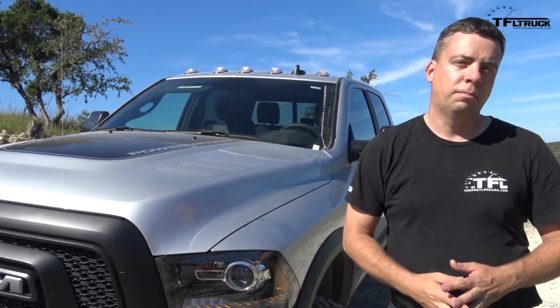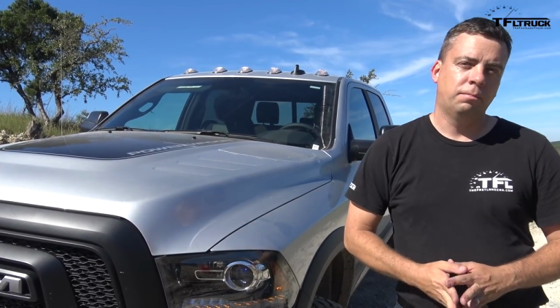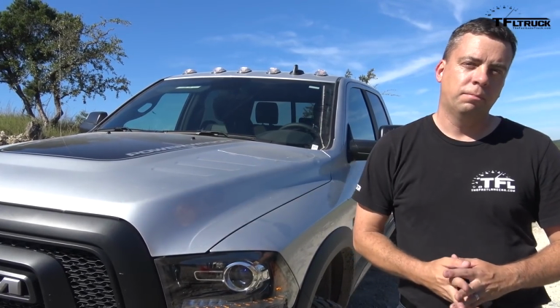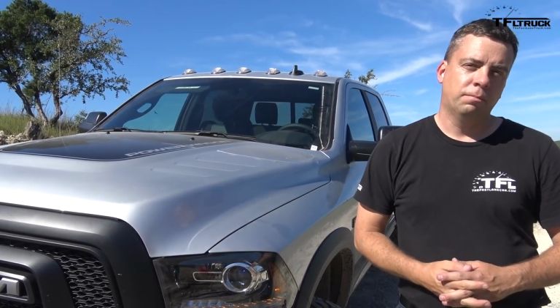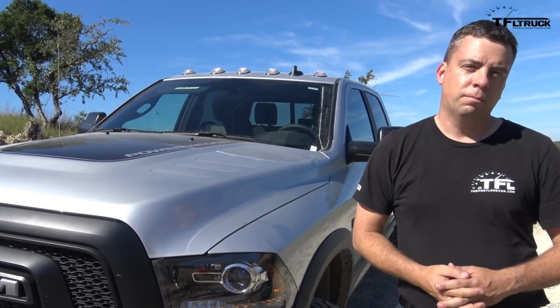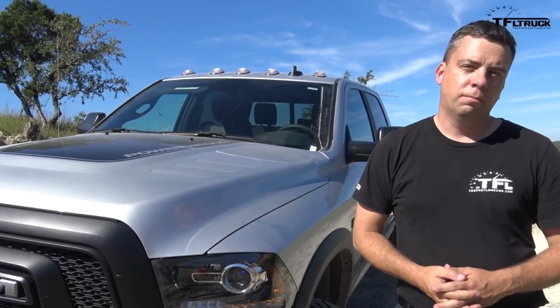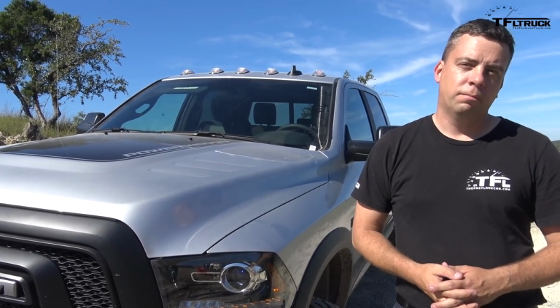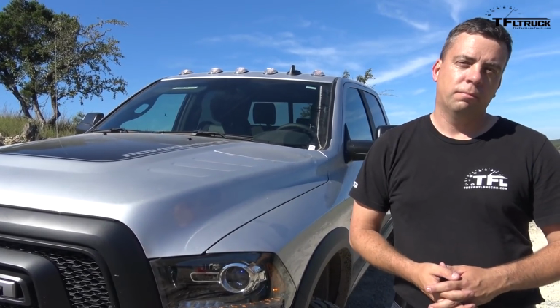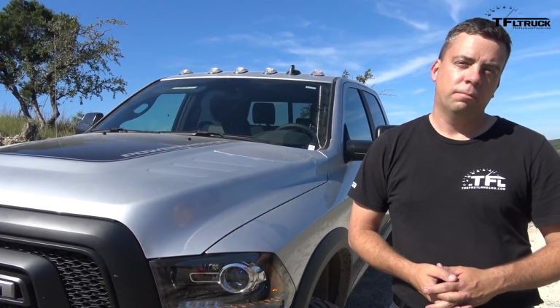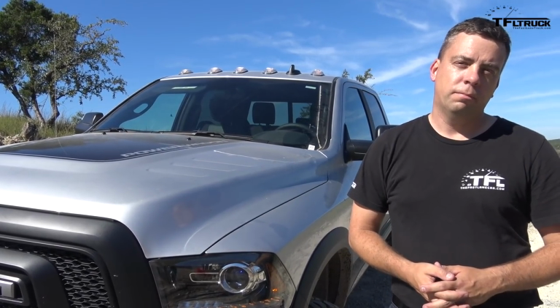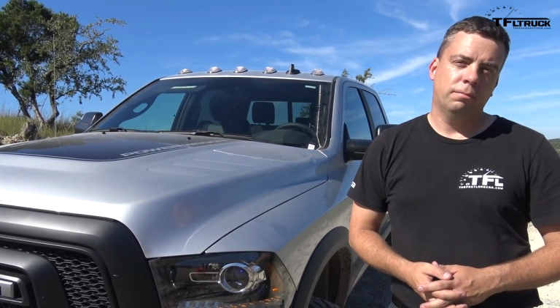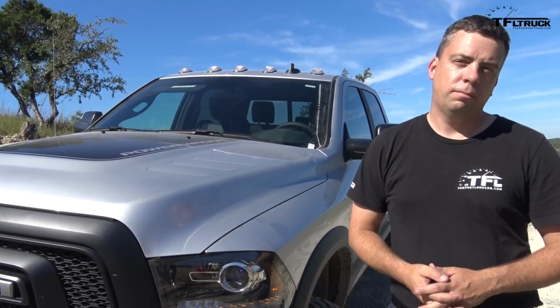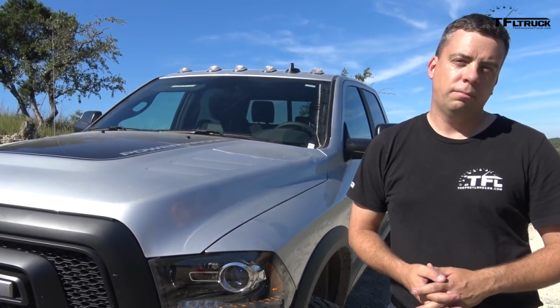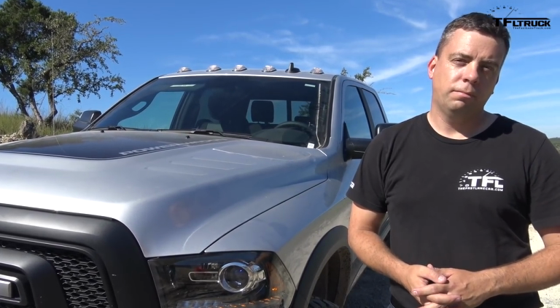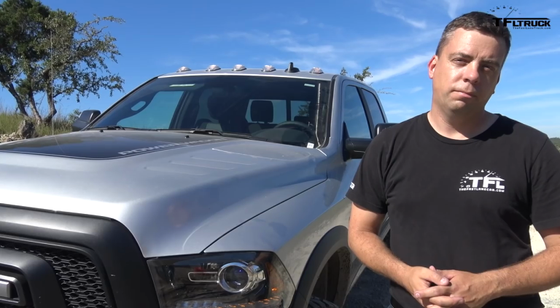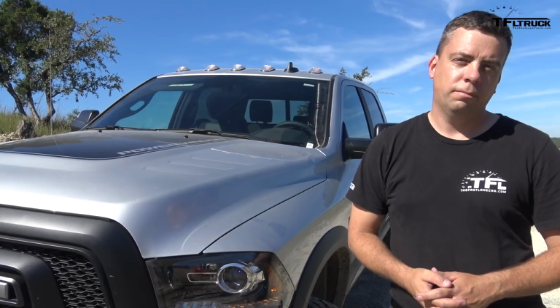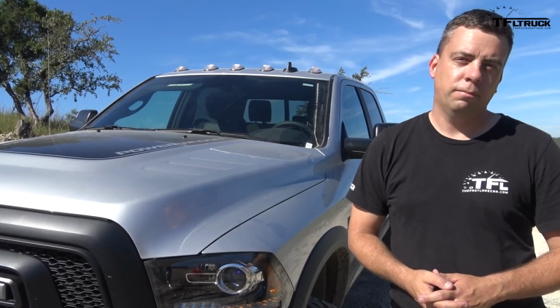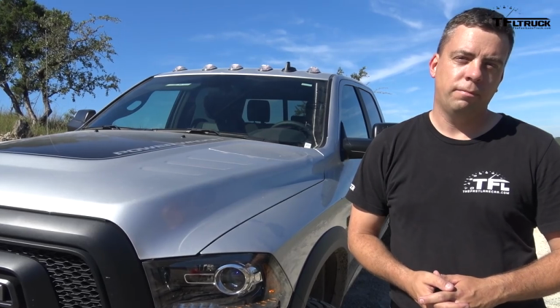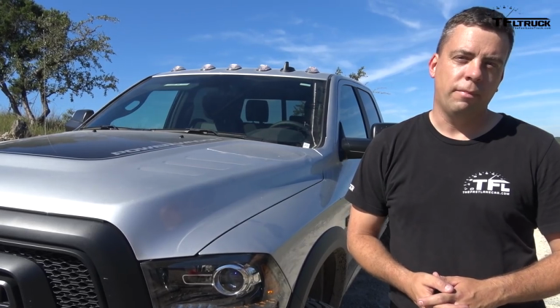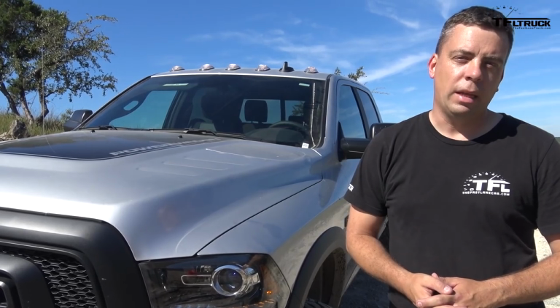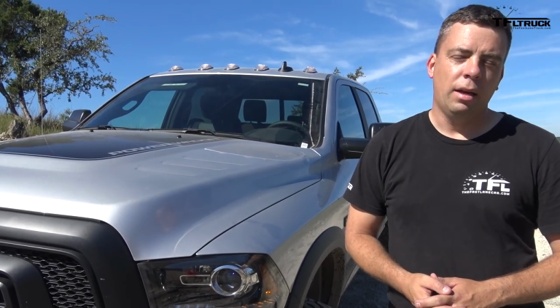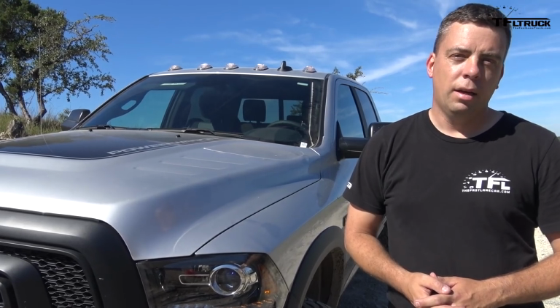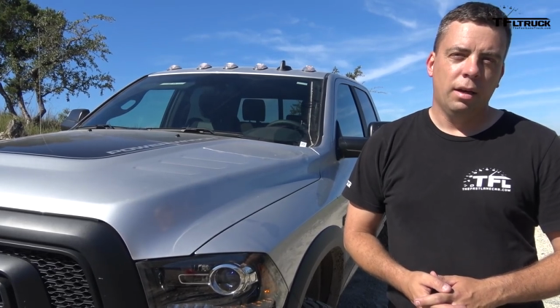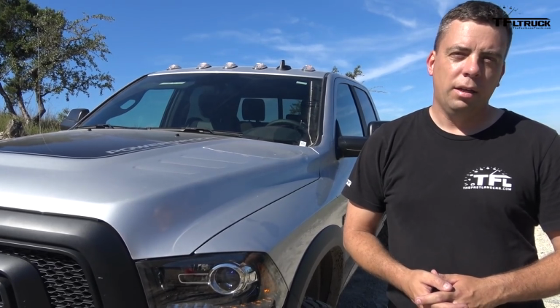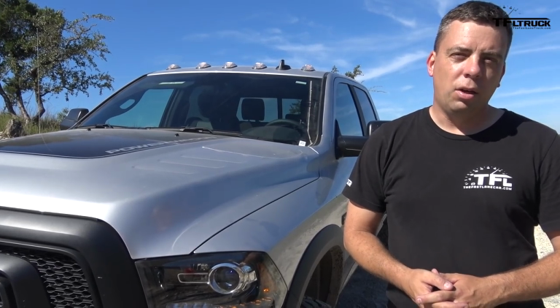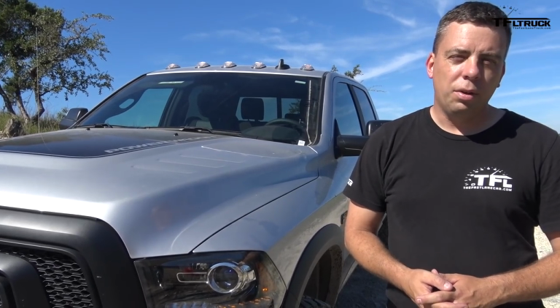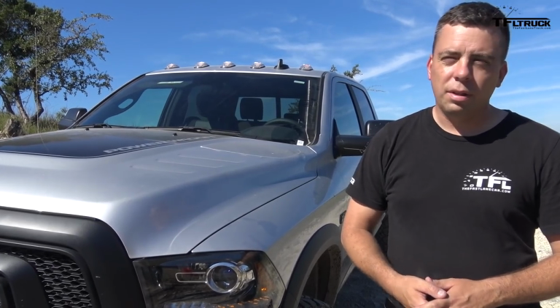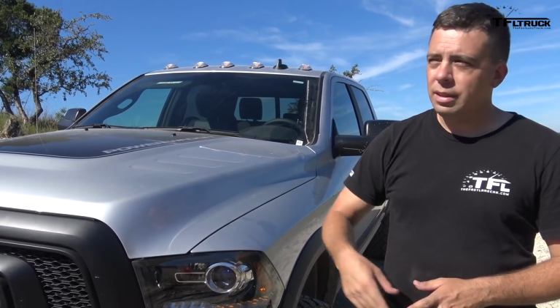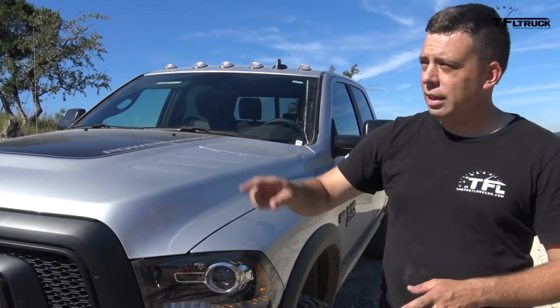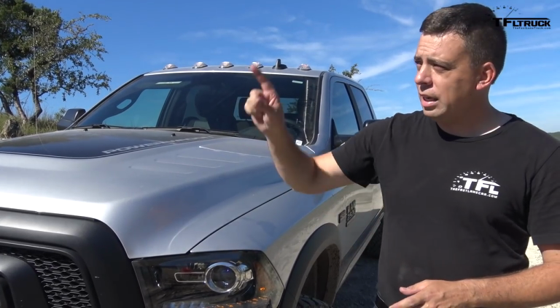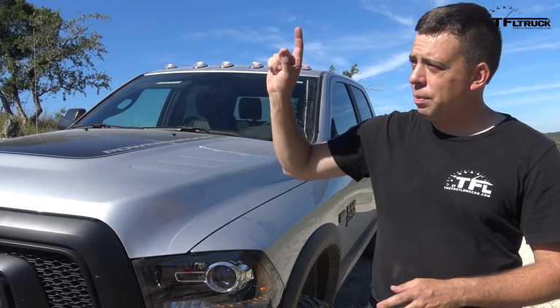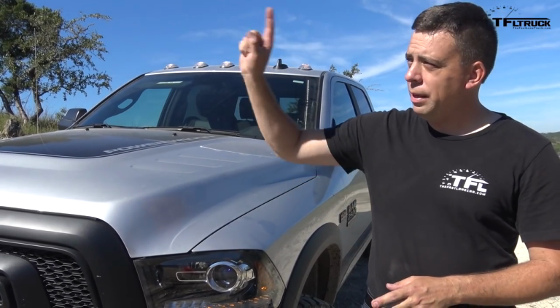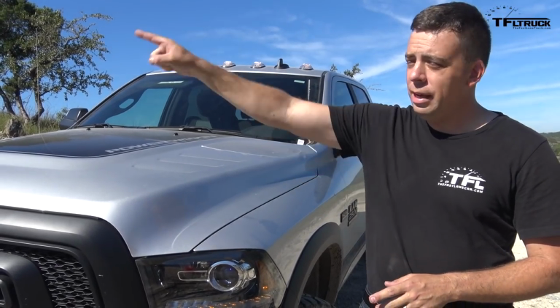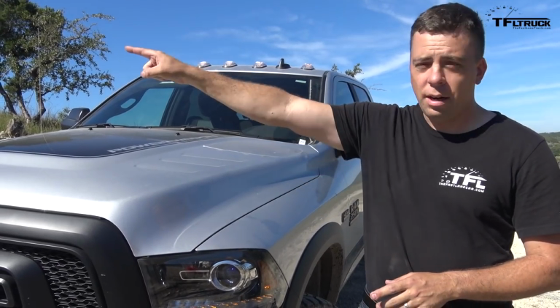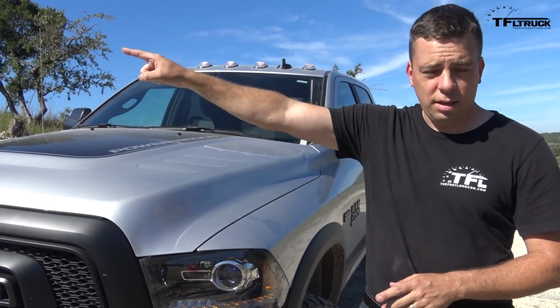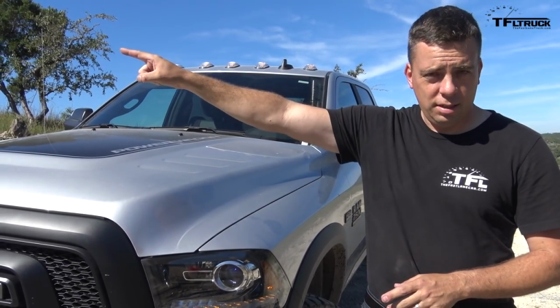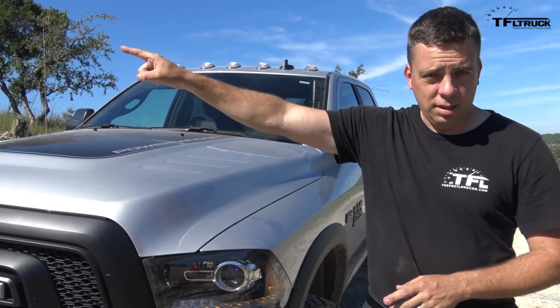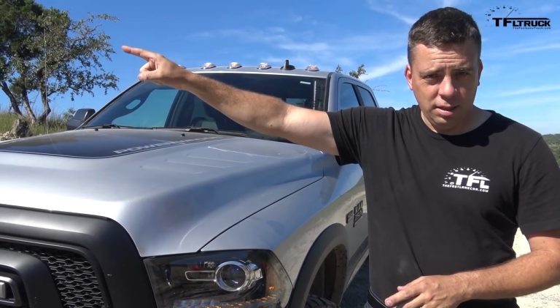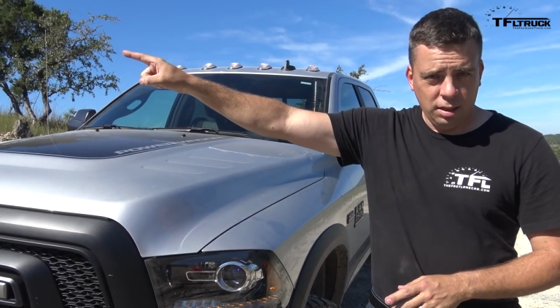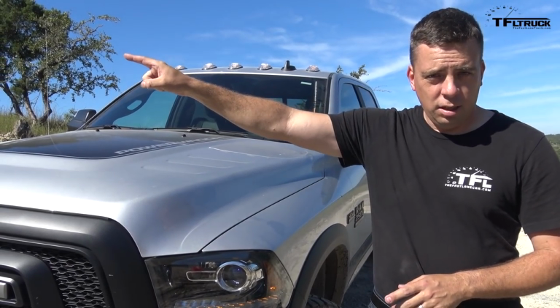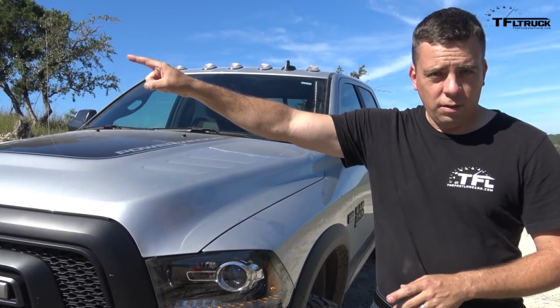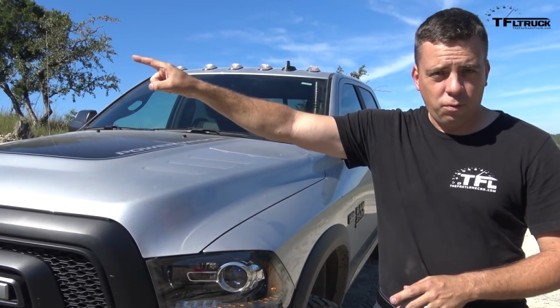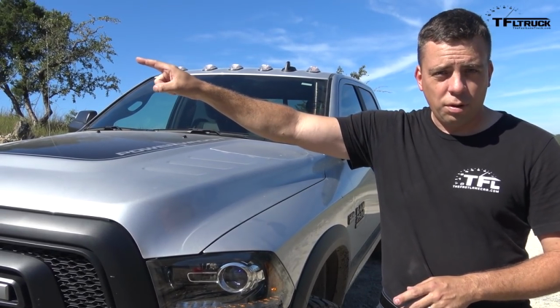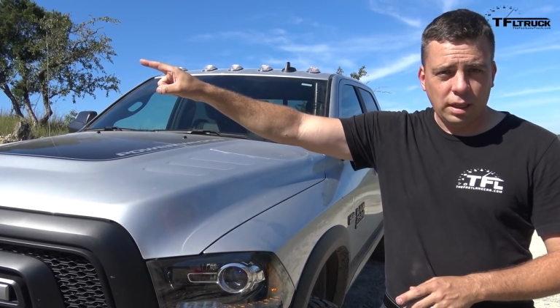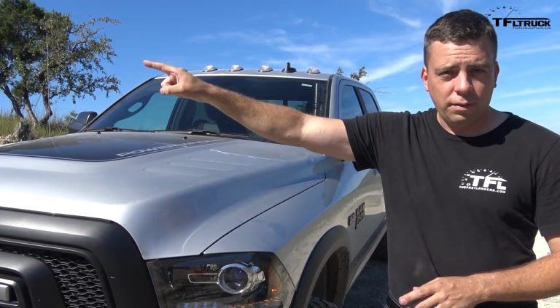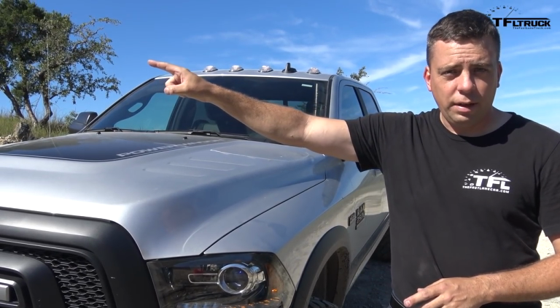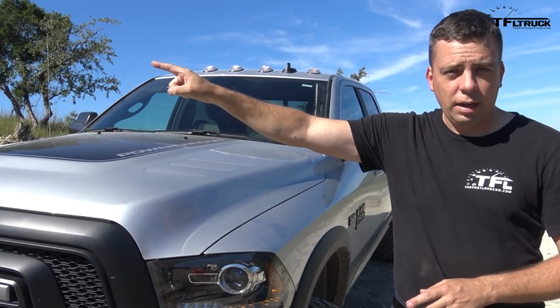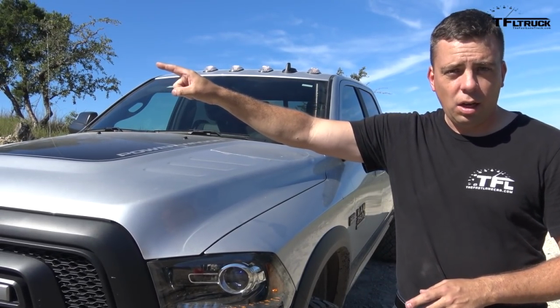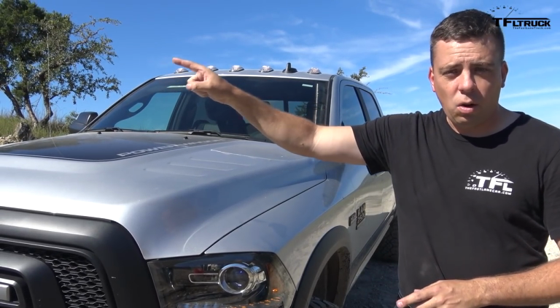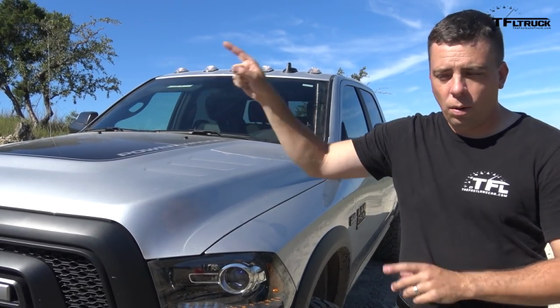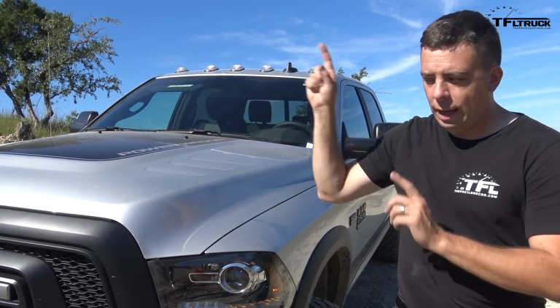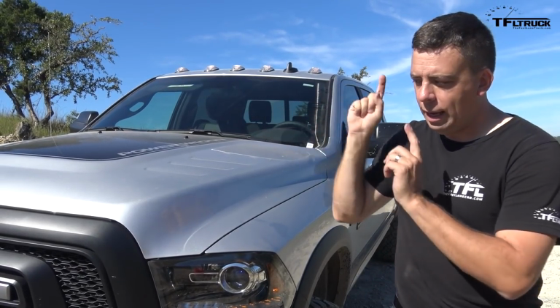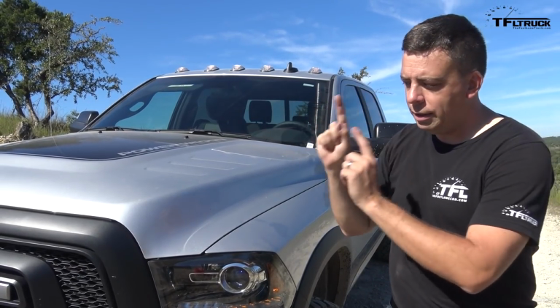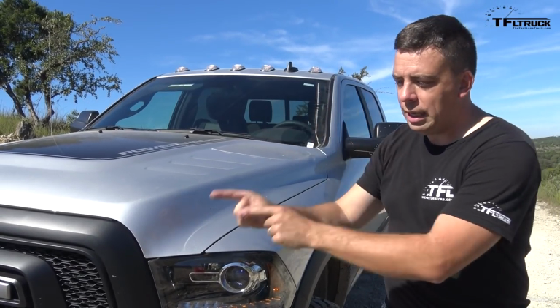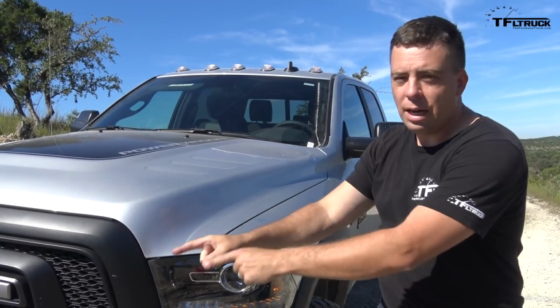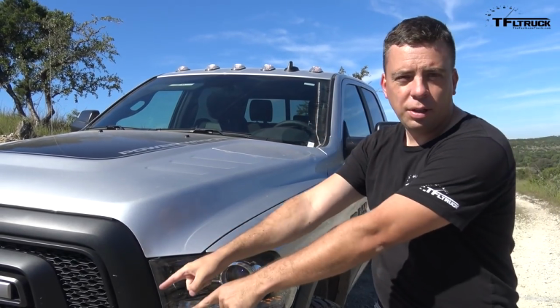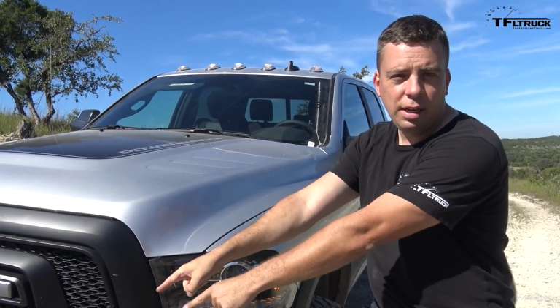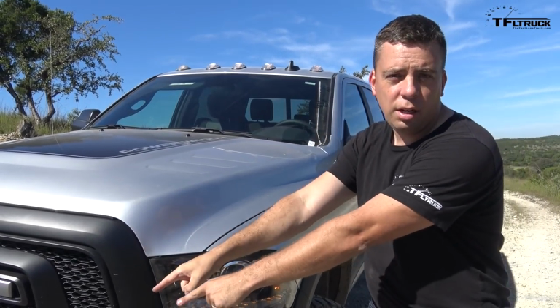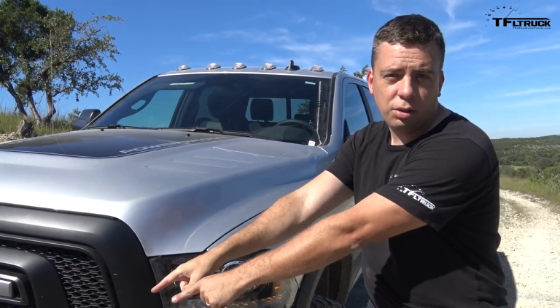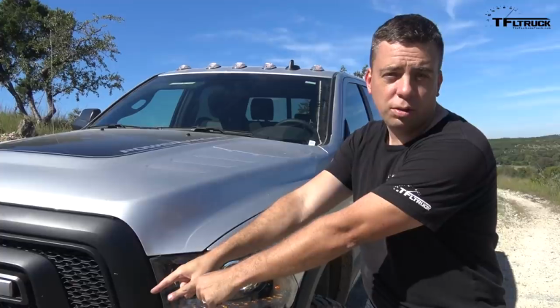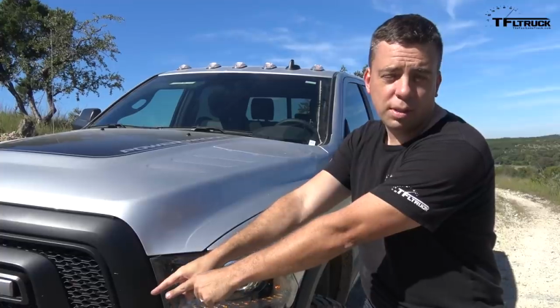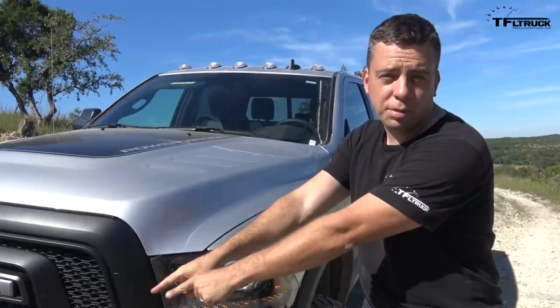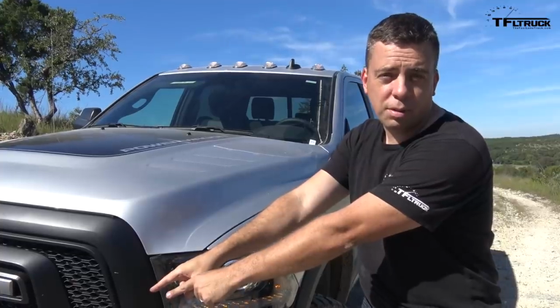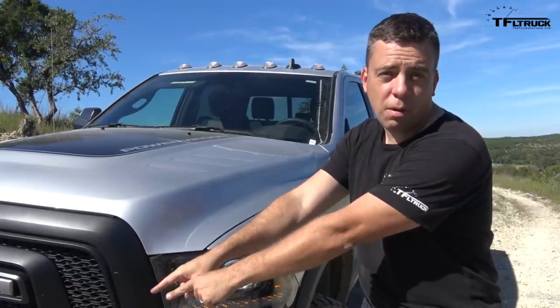Hey Andre, where do they click to see another video? You could click up here for another video and down here to subscribe.